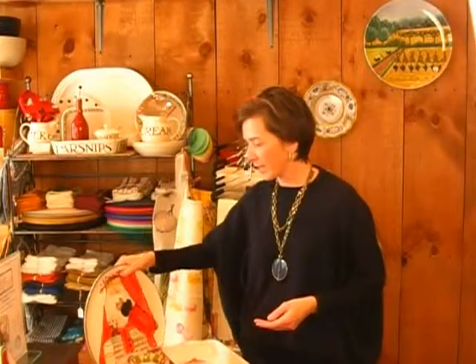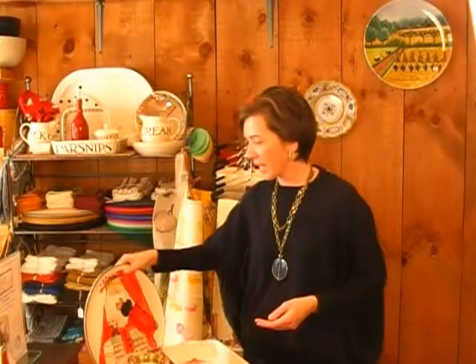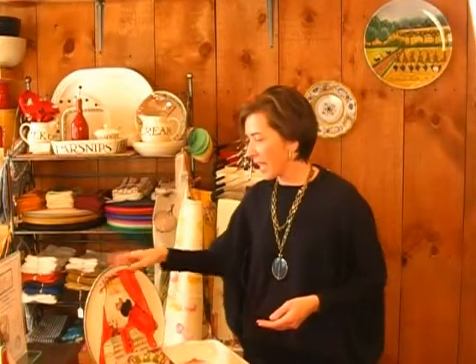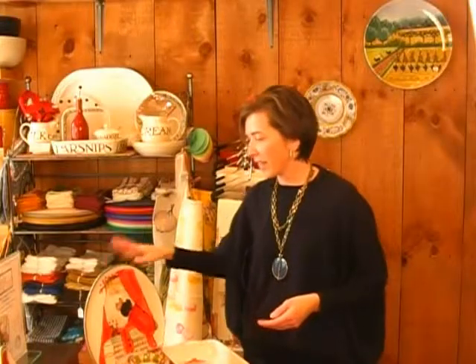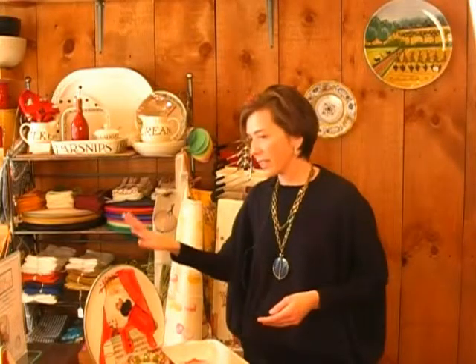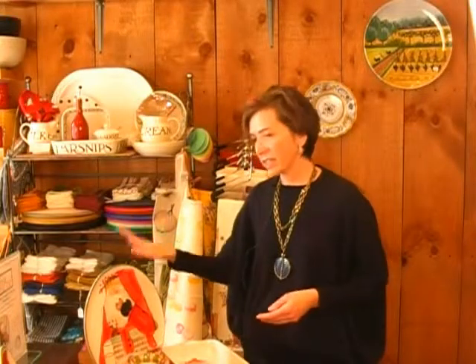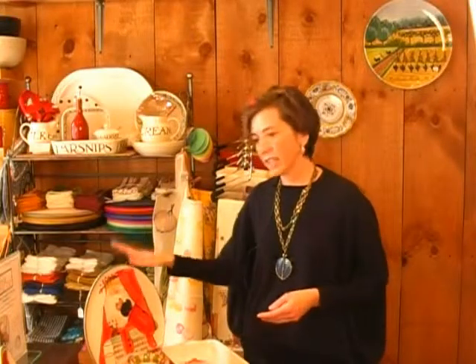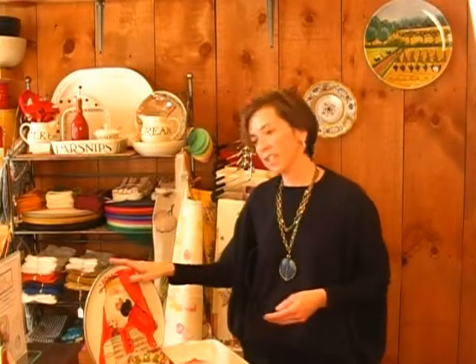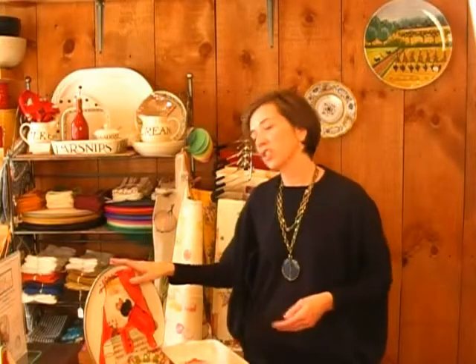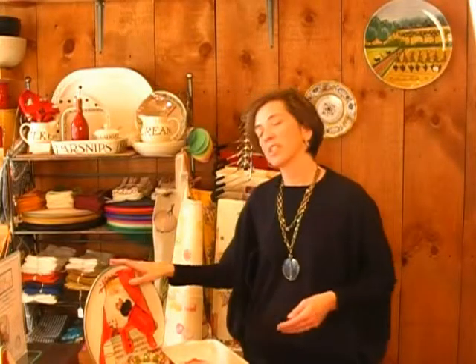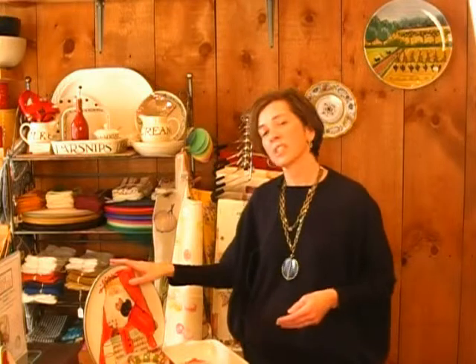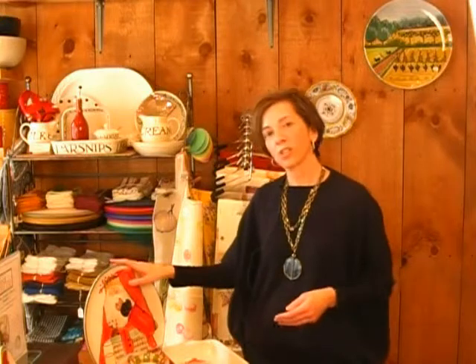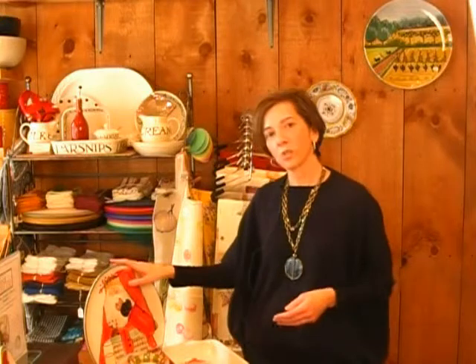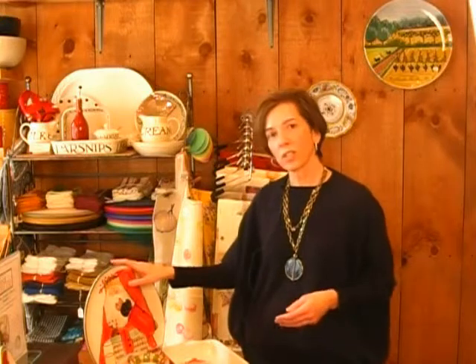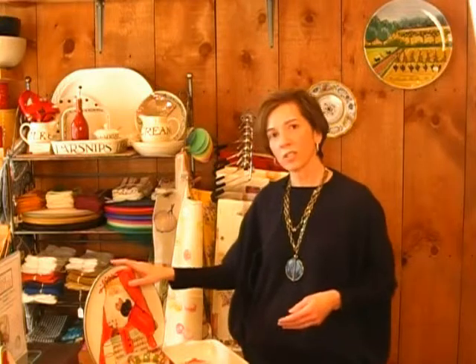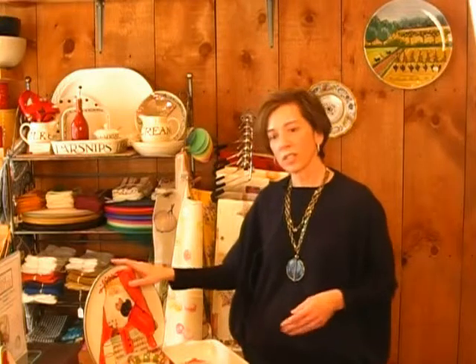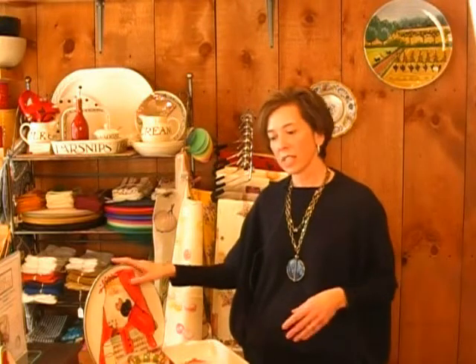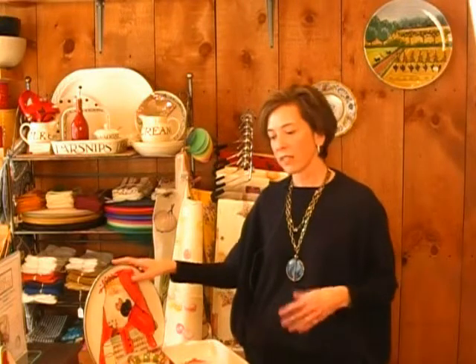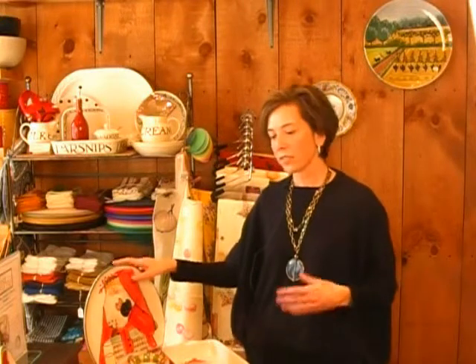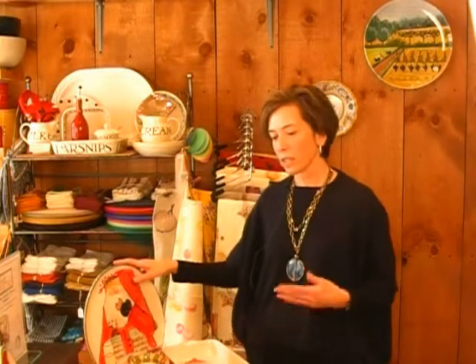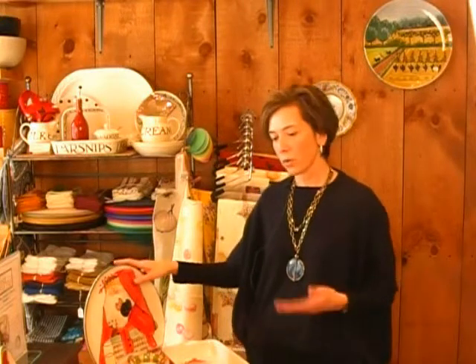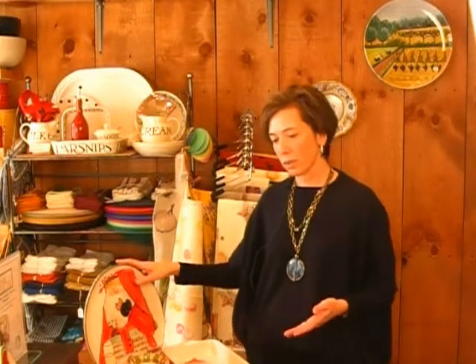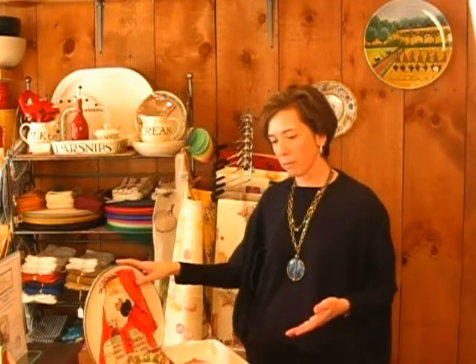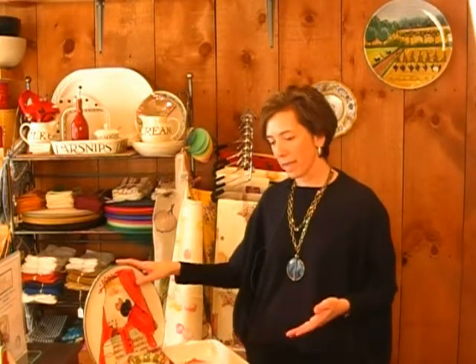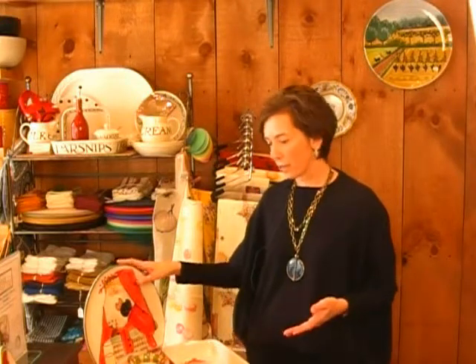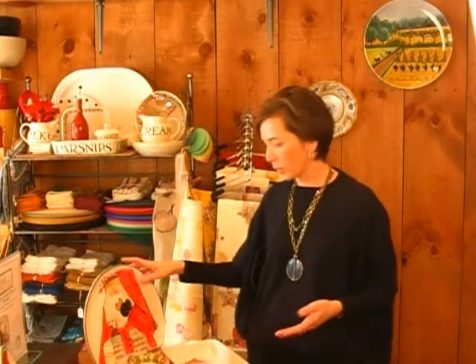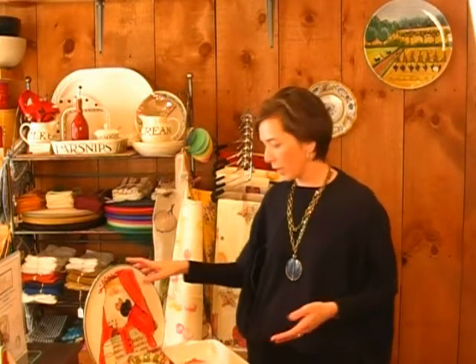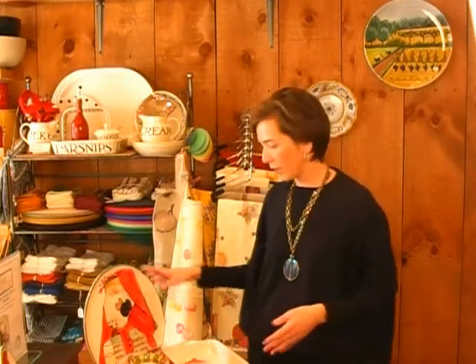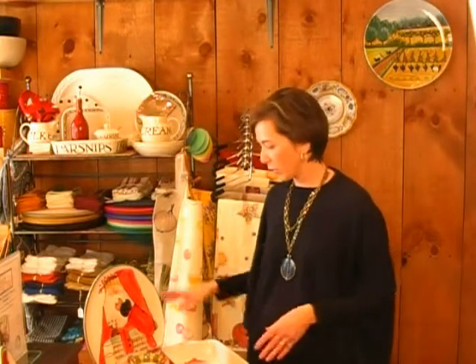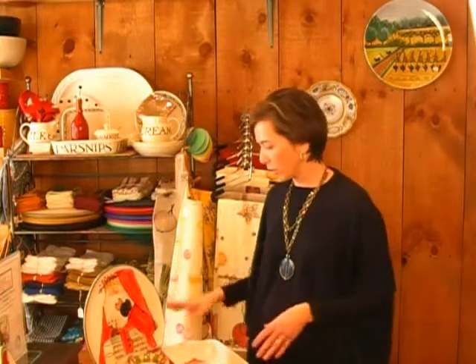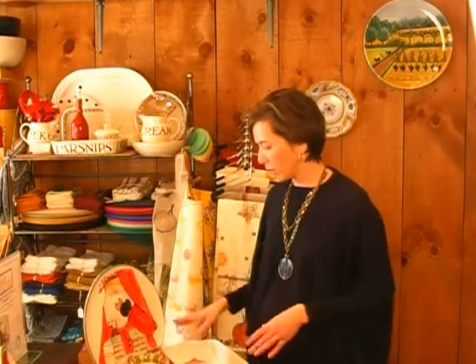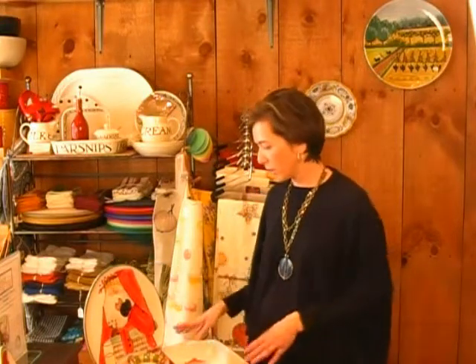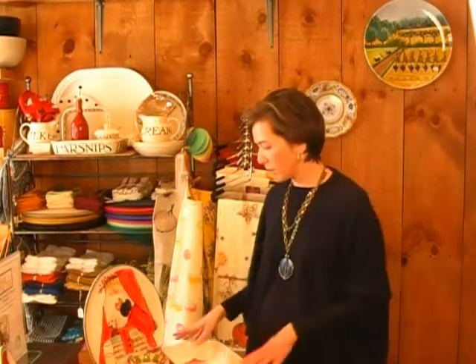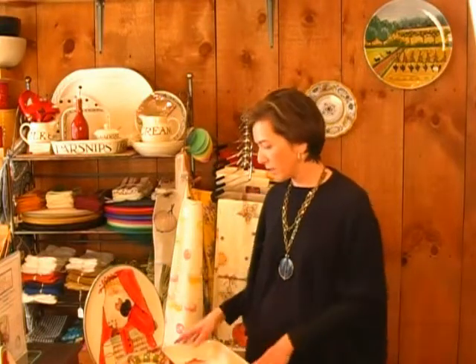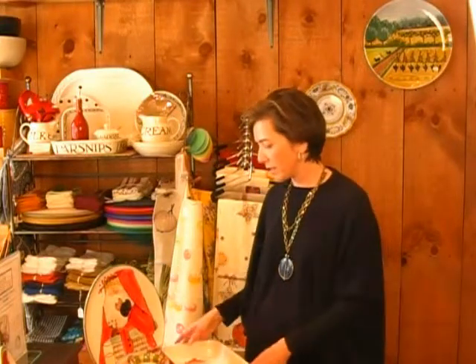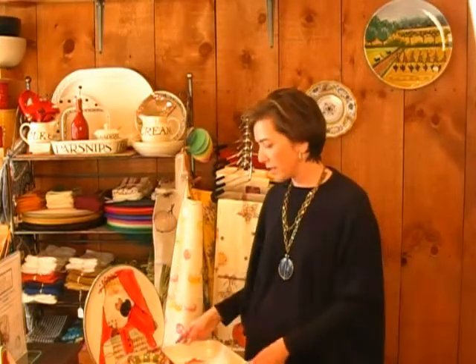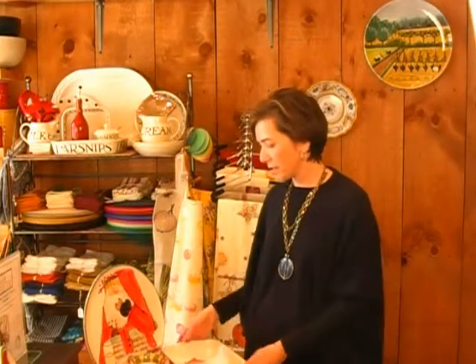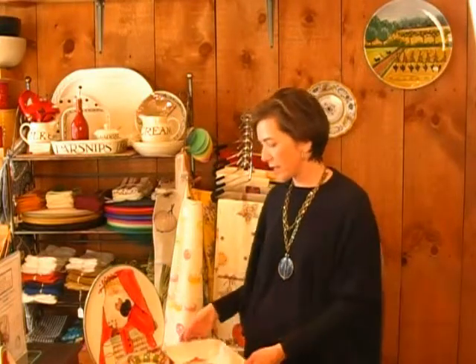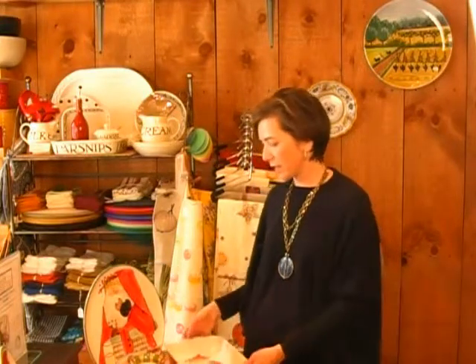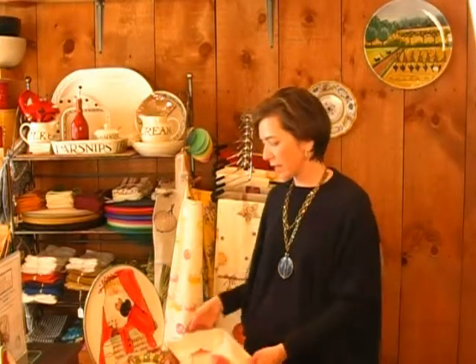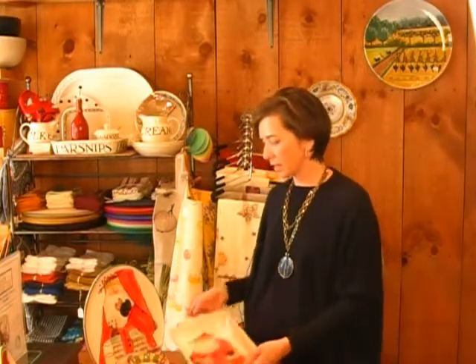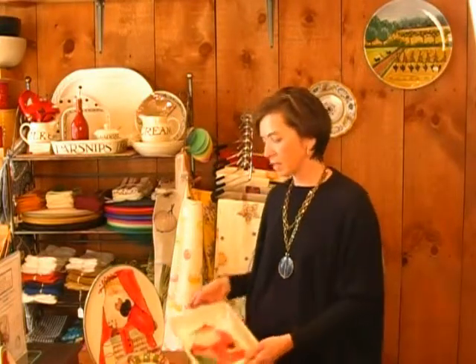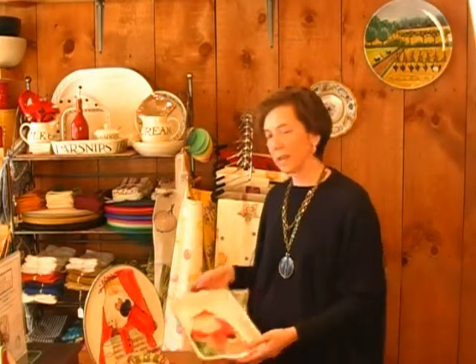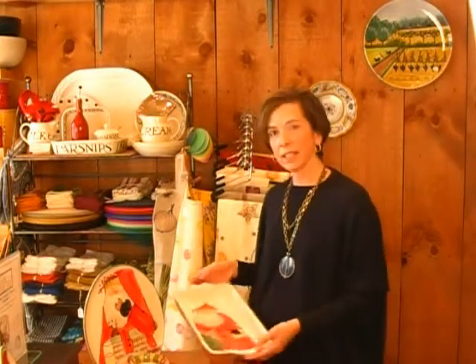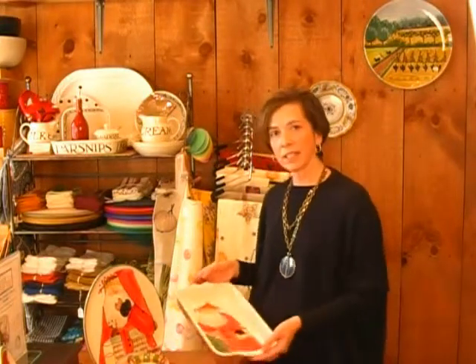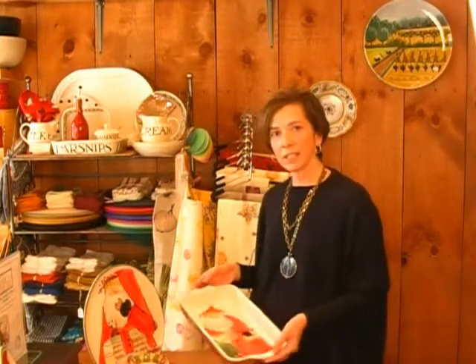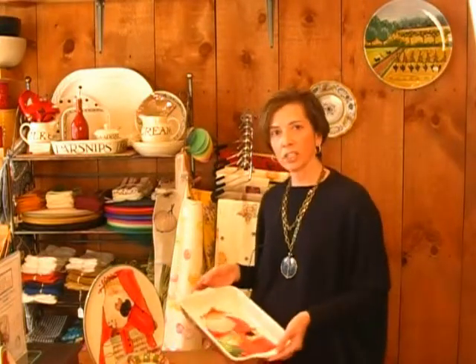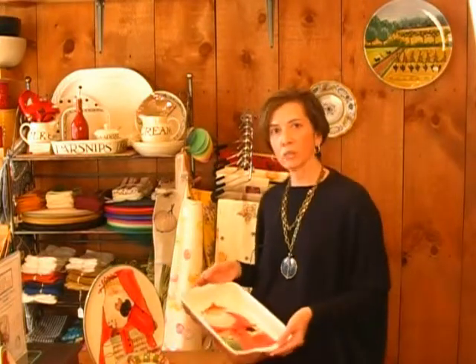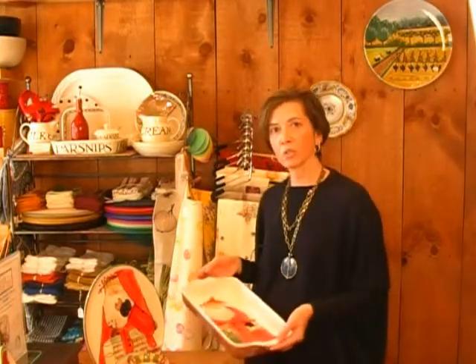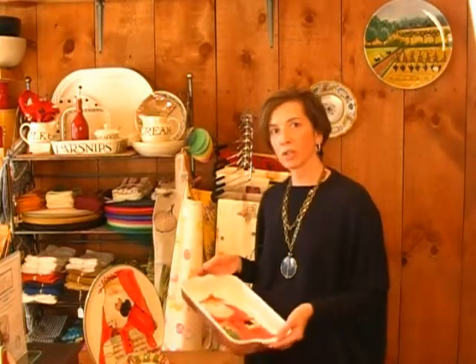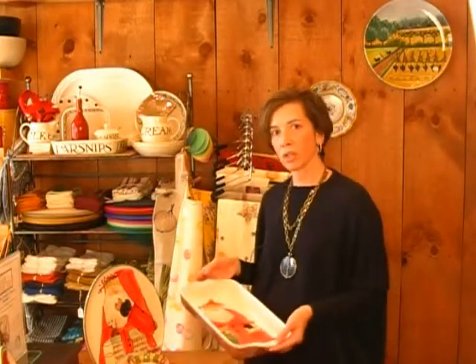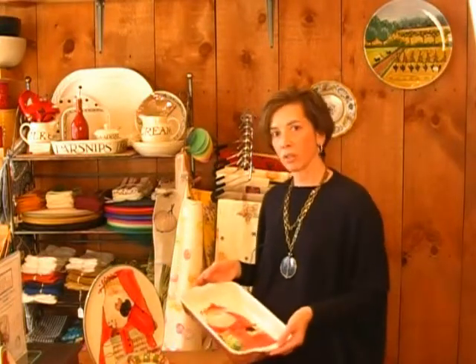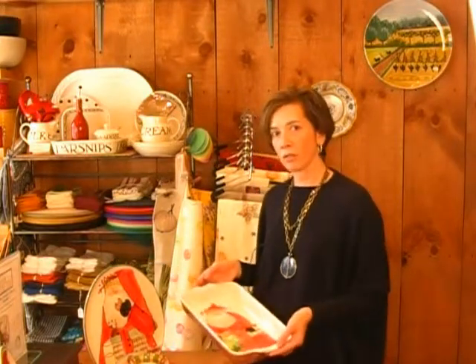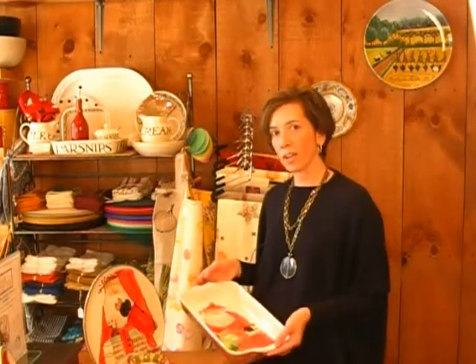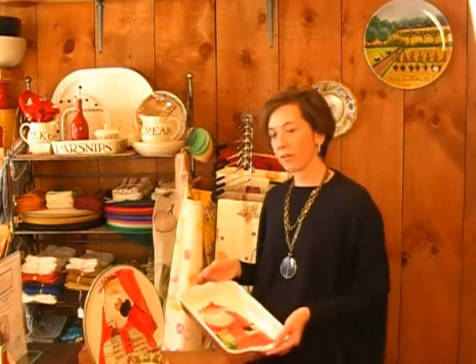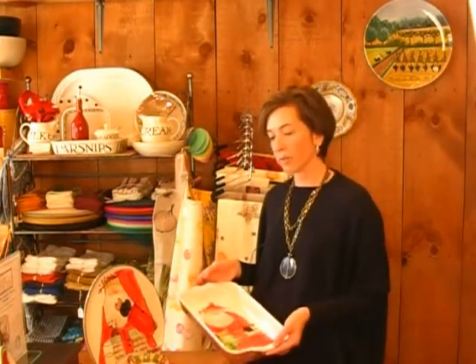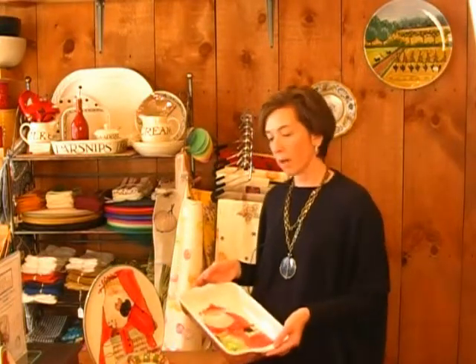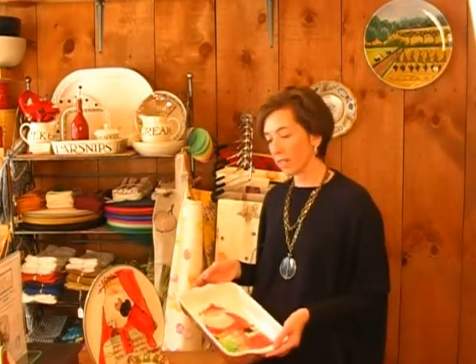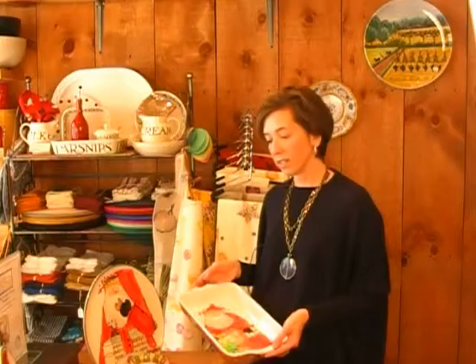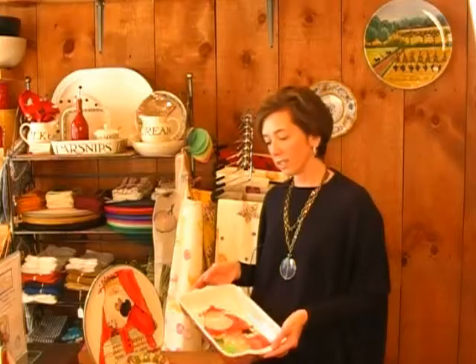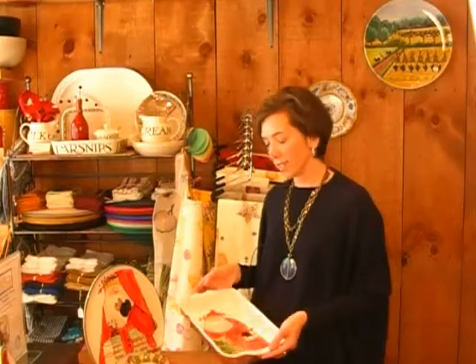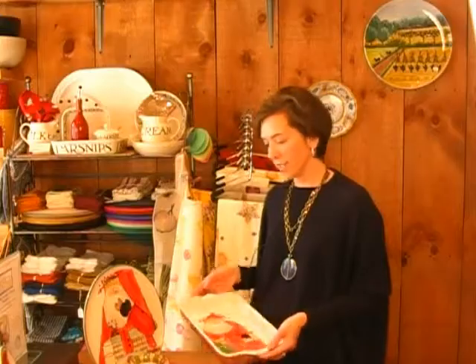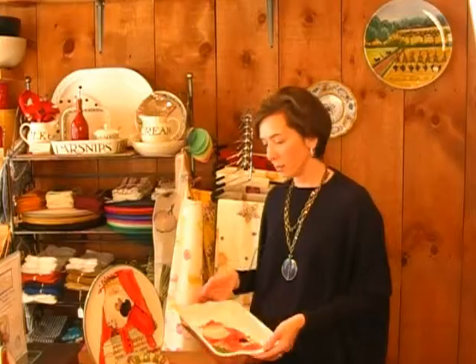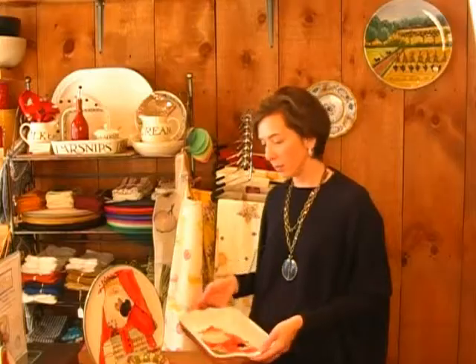The collection is dishwasher safe and can go in the microwave. There are great pieces like this baking dish, which could go right from oven to table.